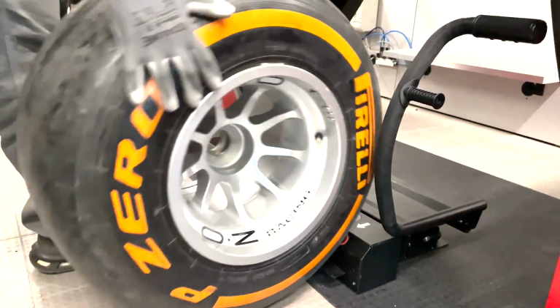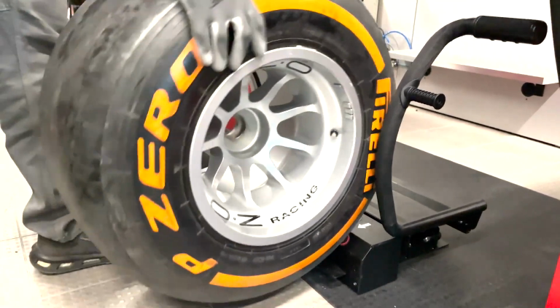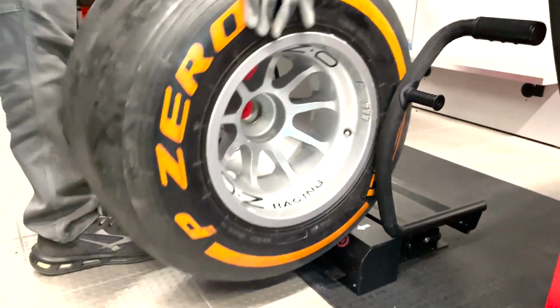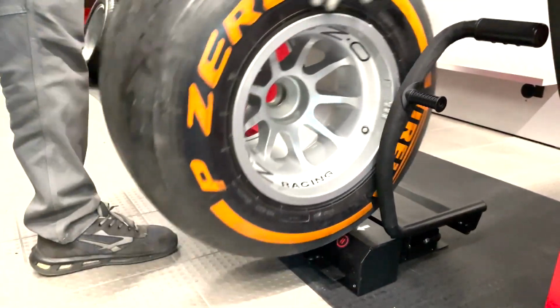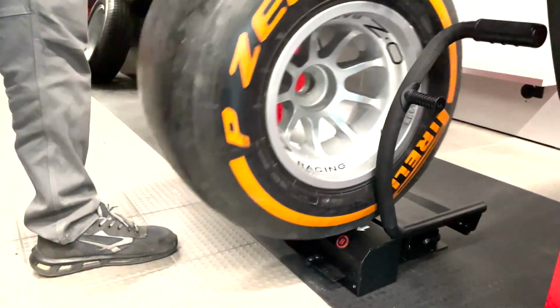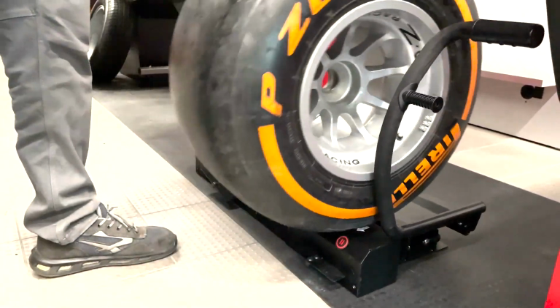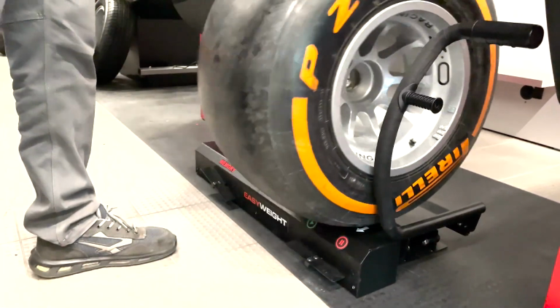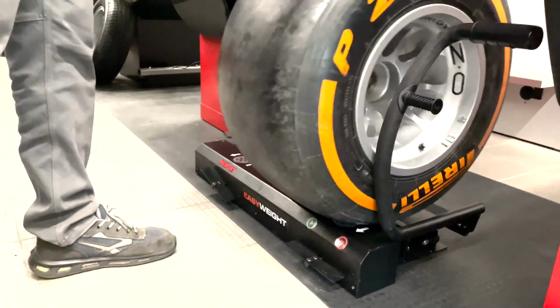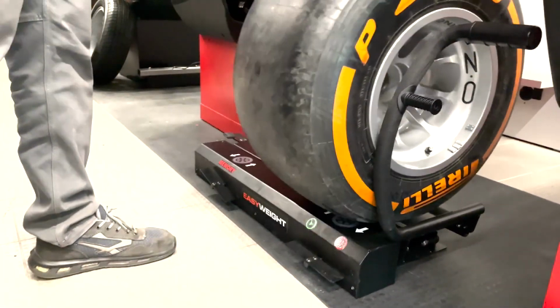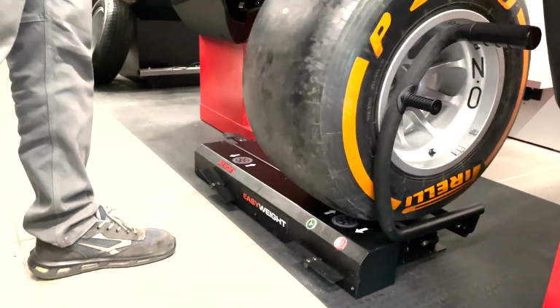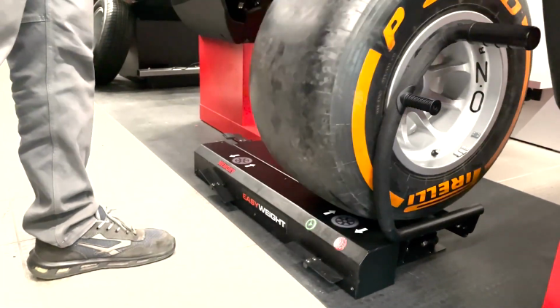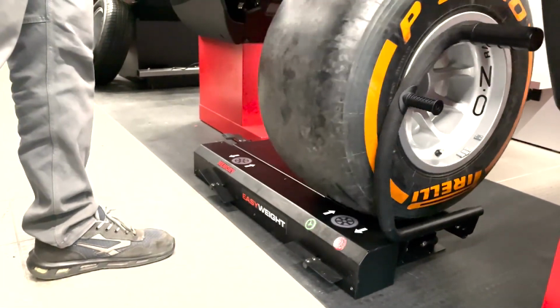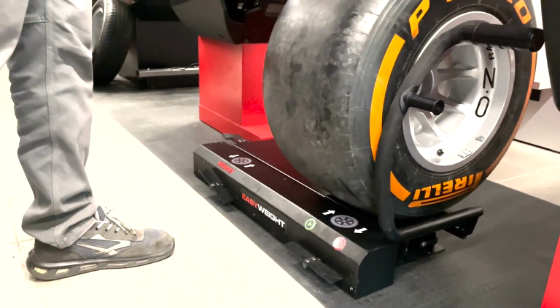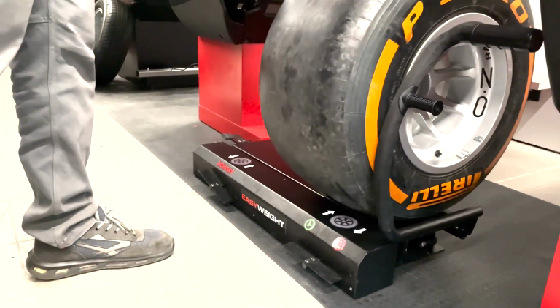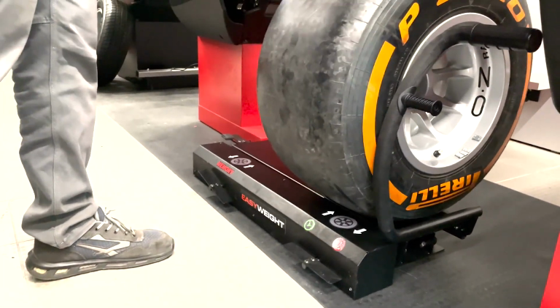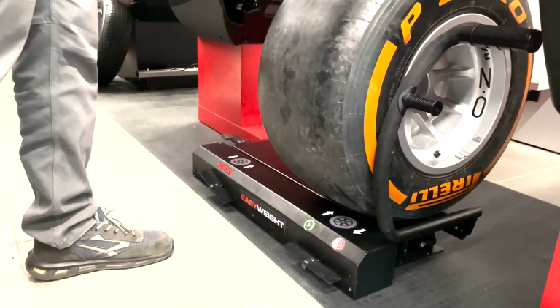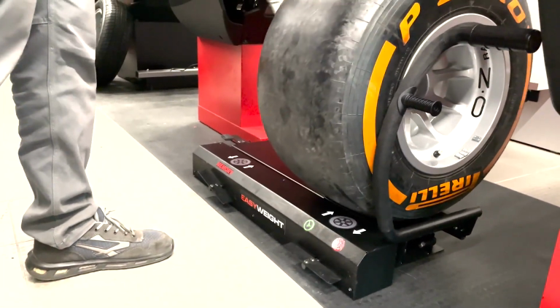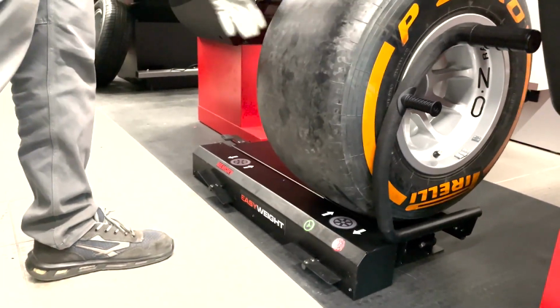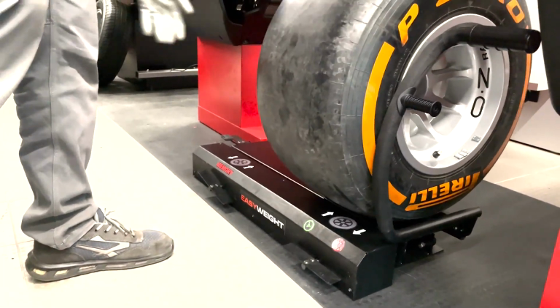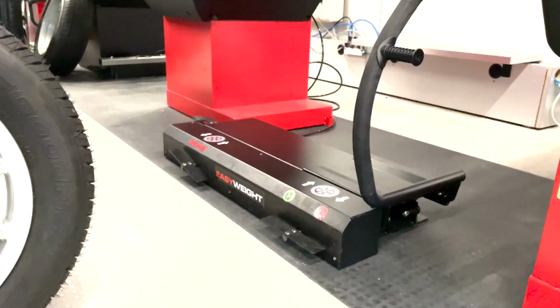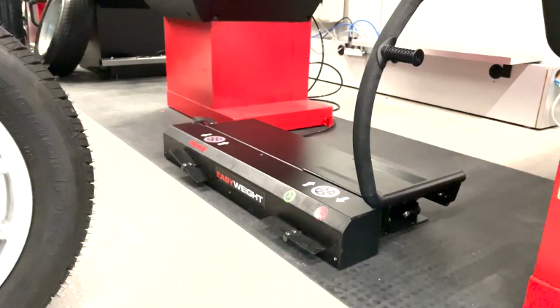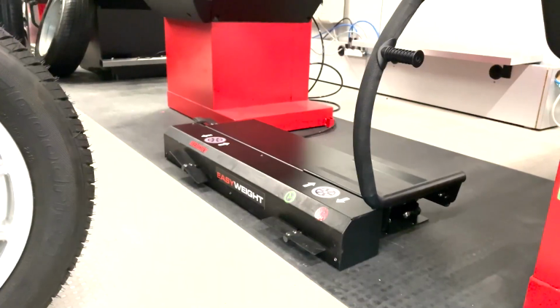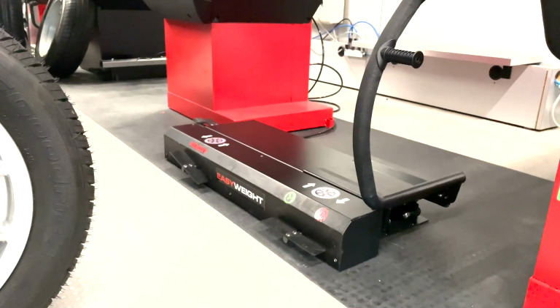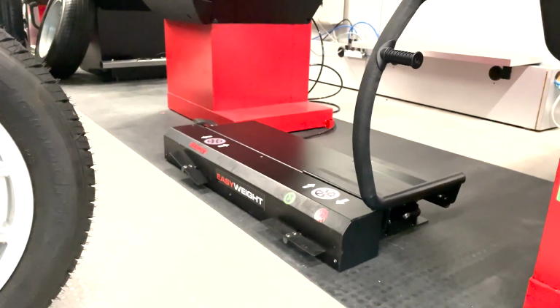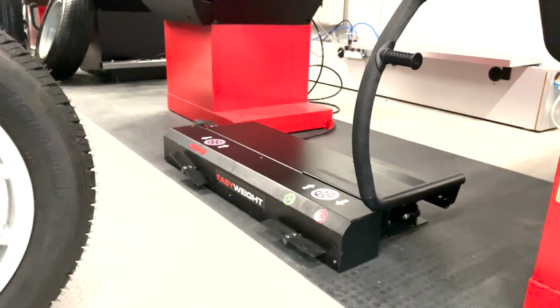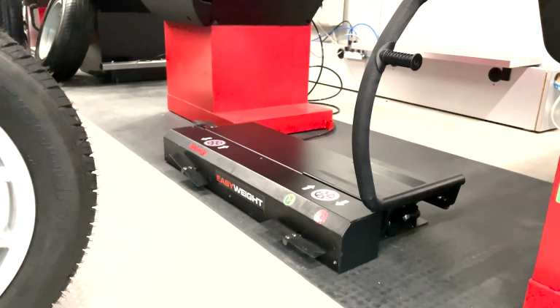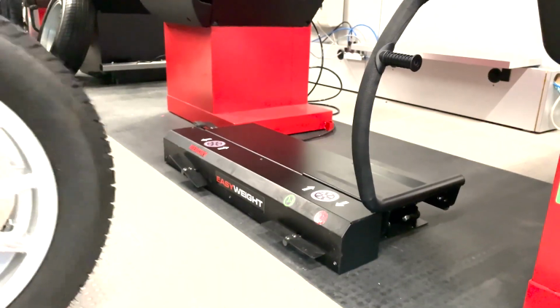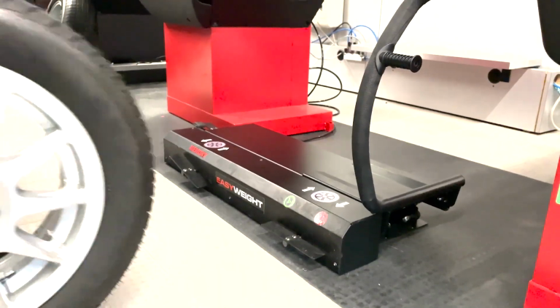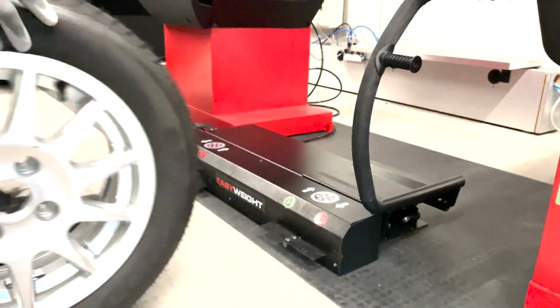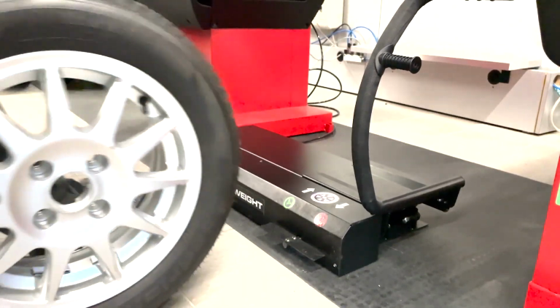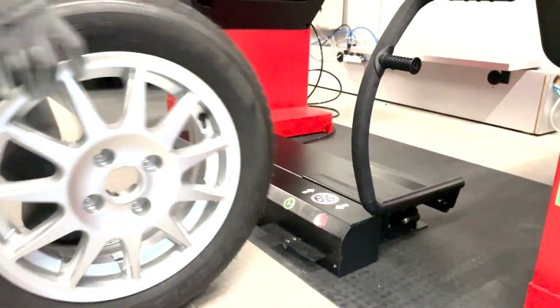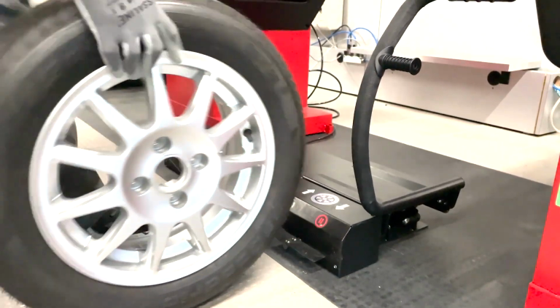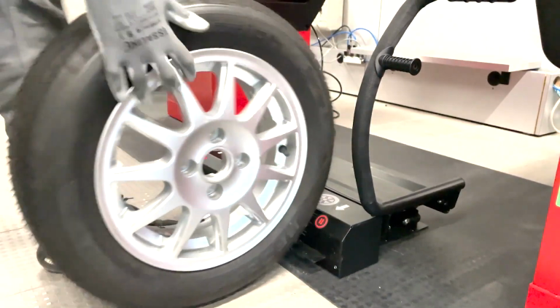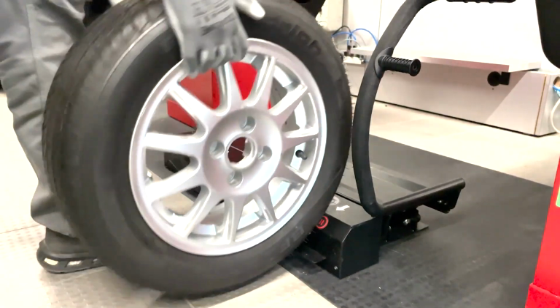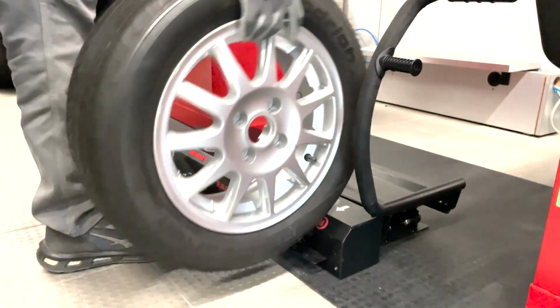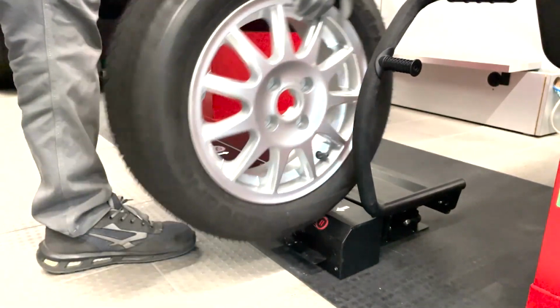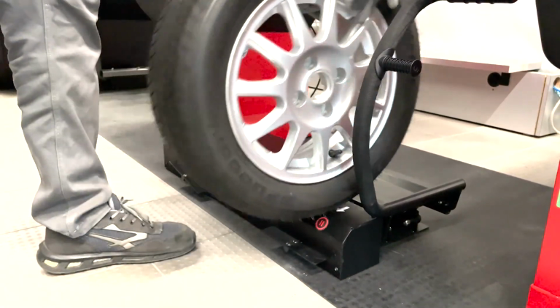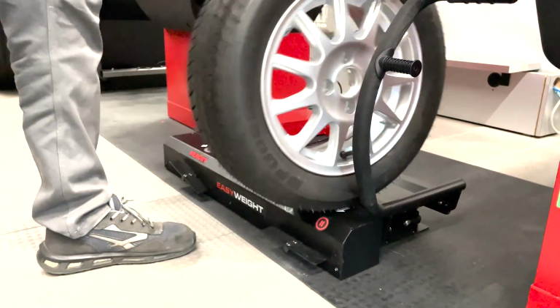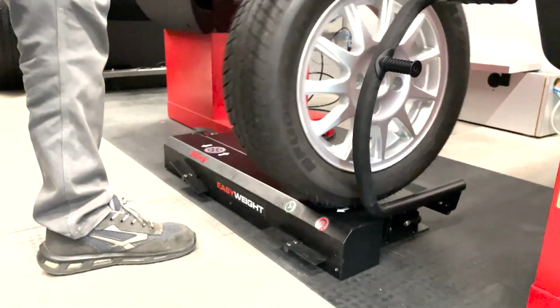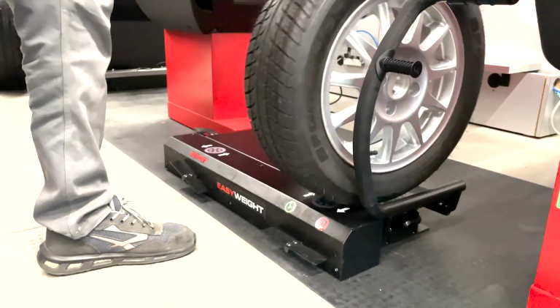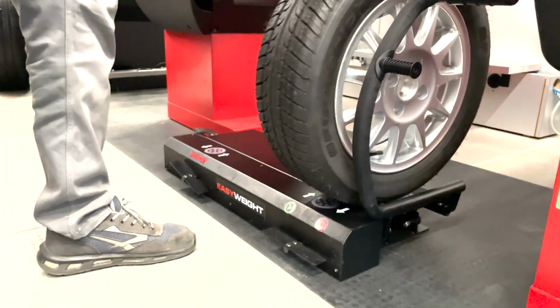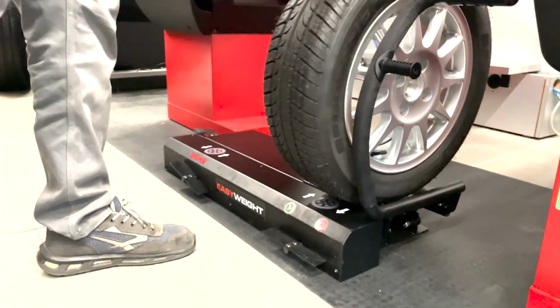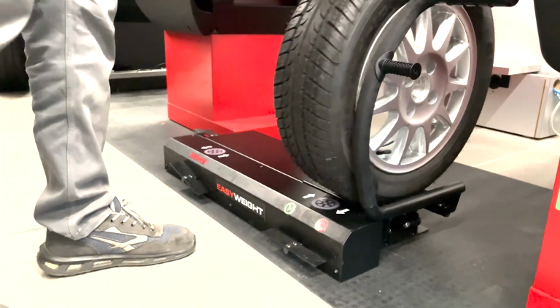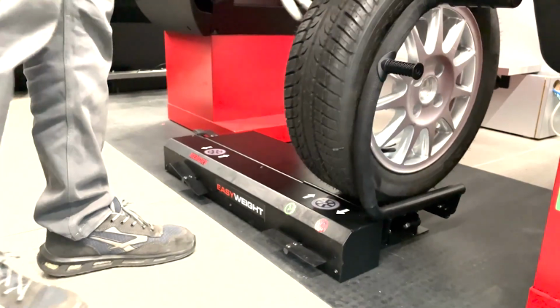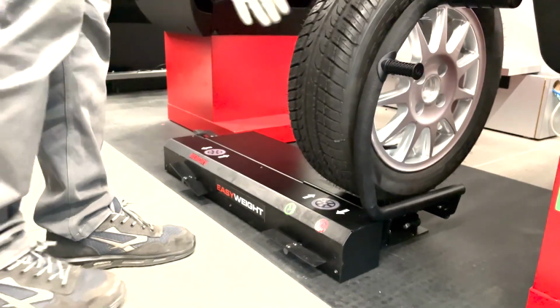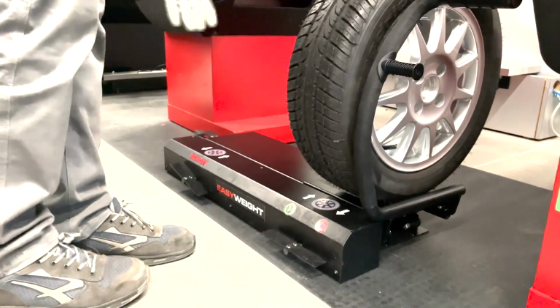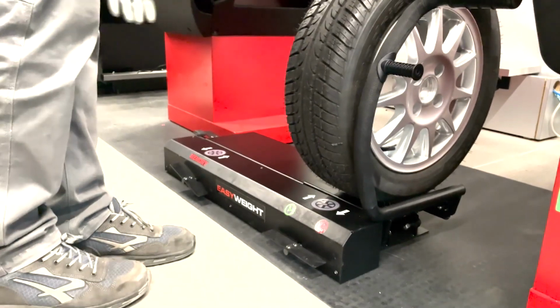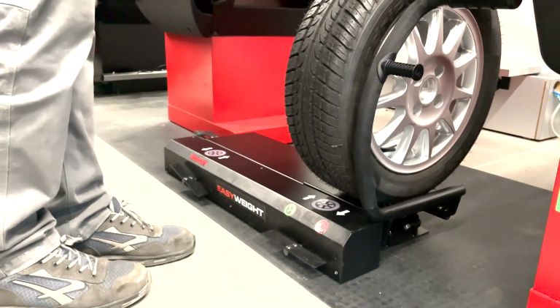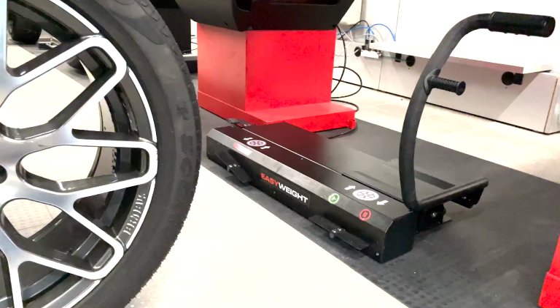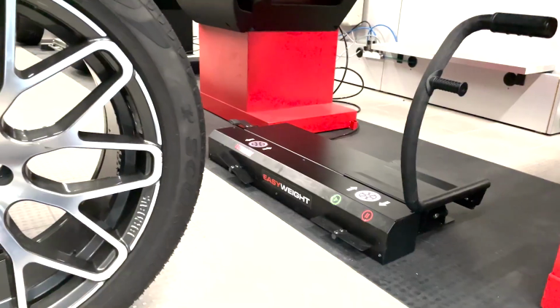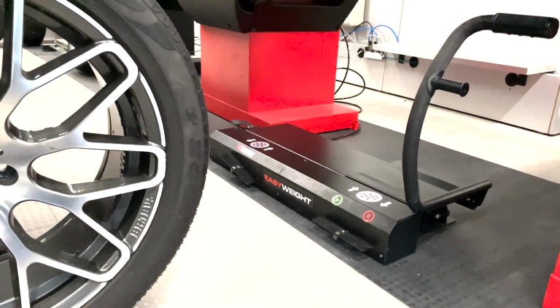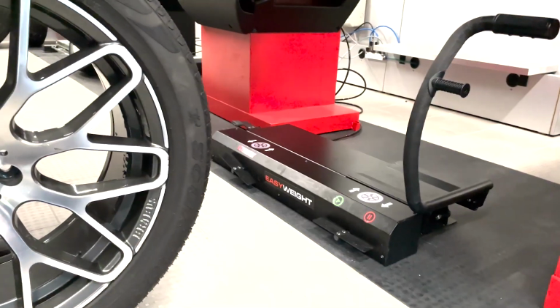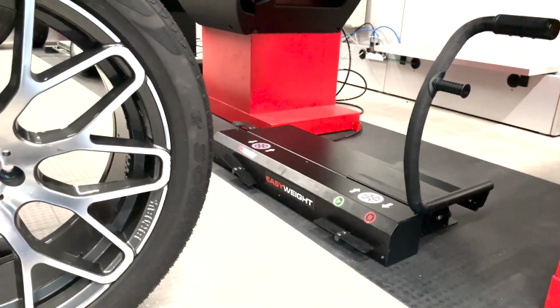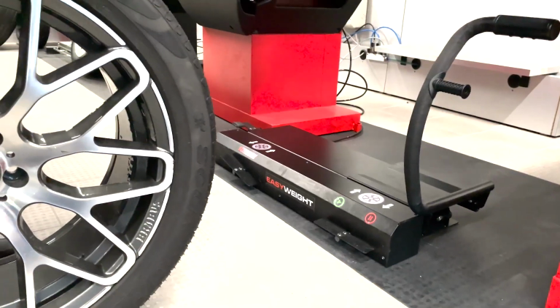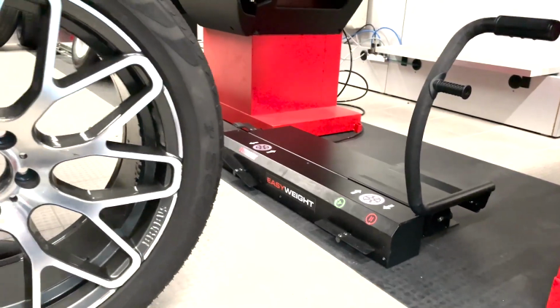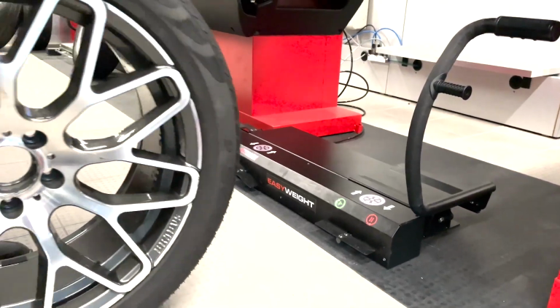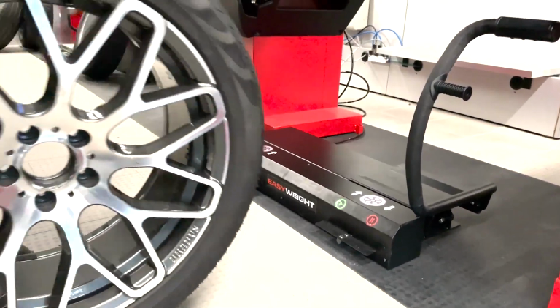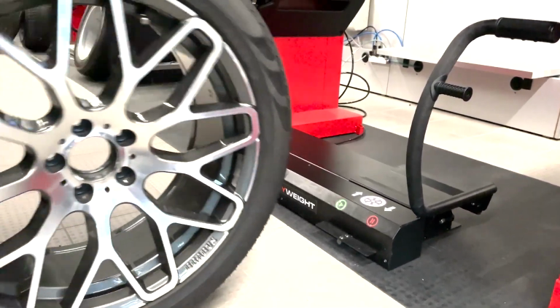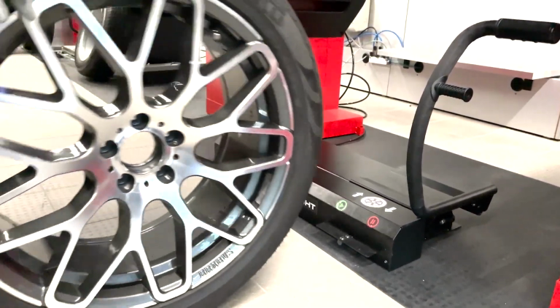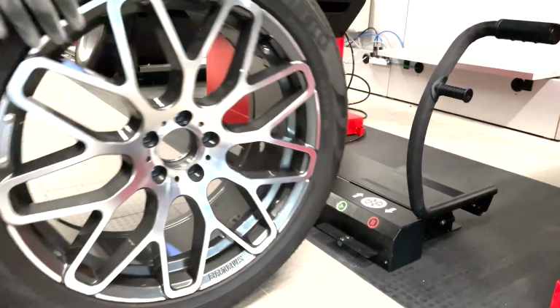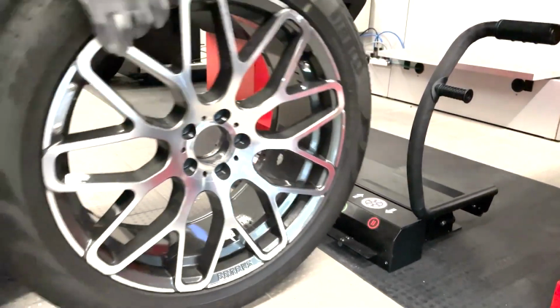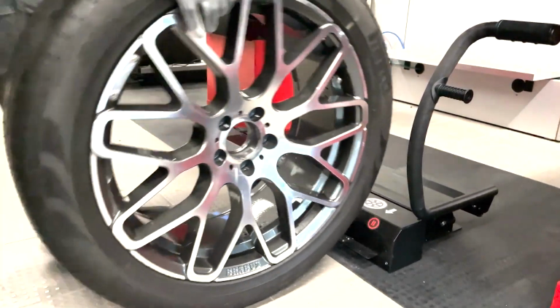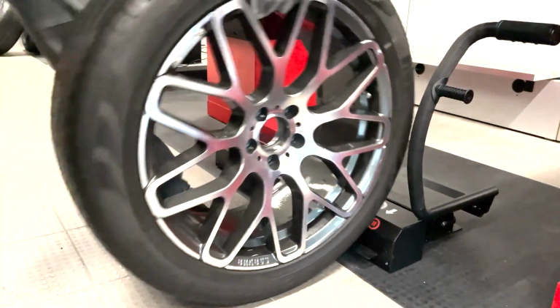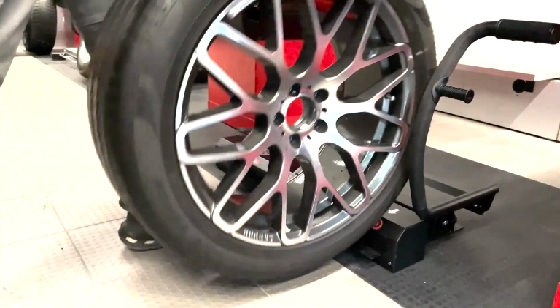The particular shape of the lift allows you to easily load any type of wheel, from the smallest to the largest.